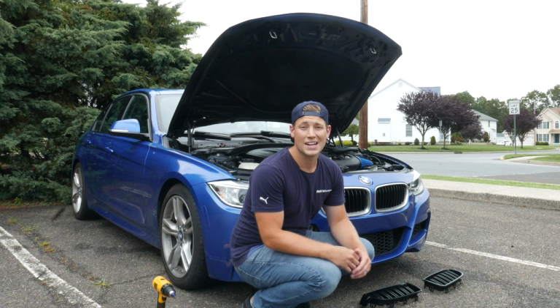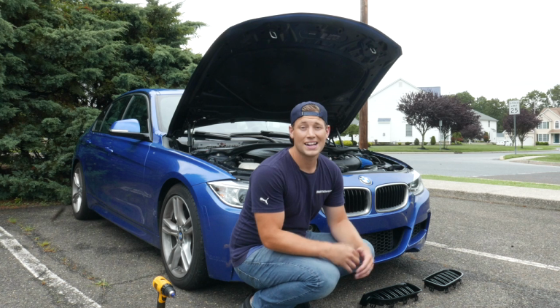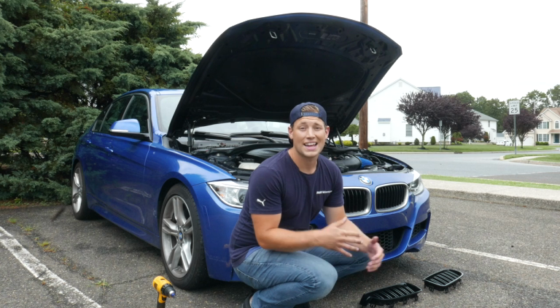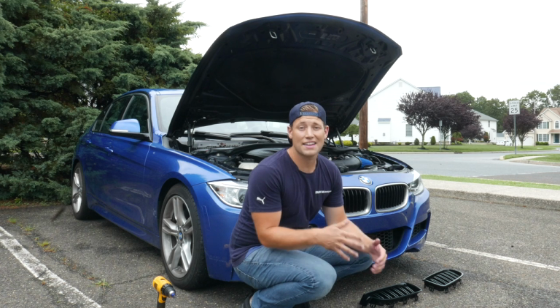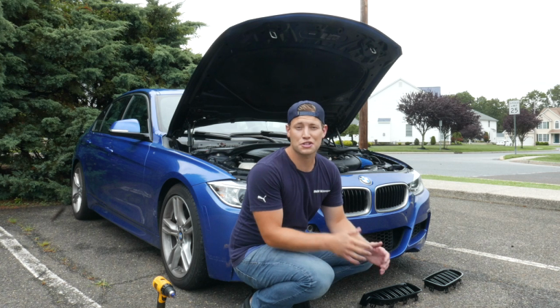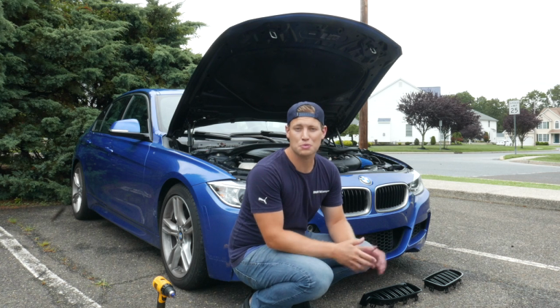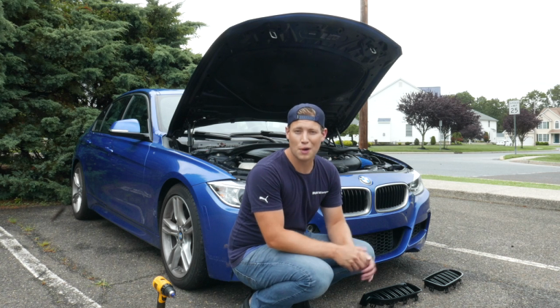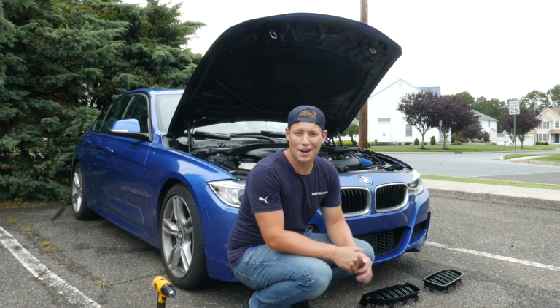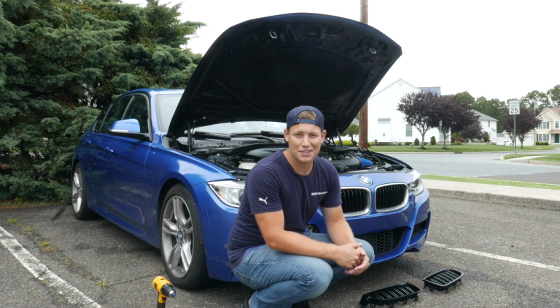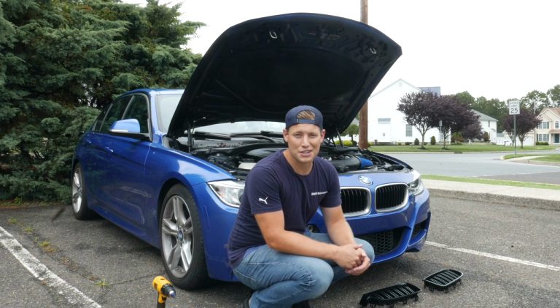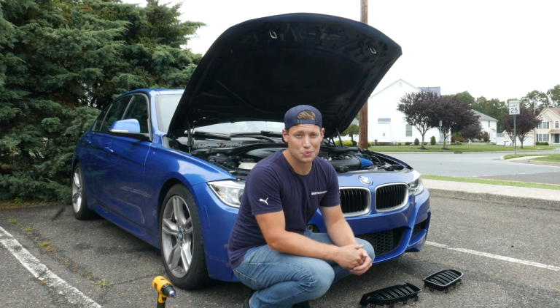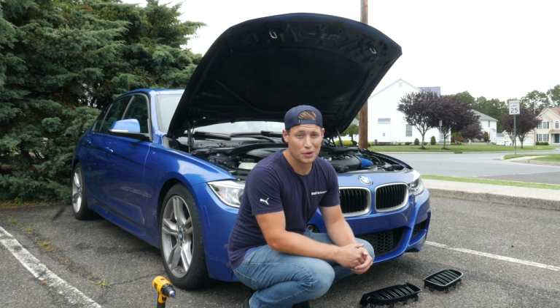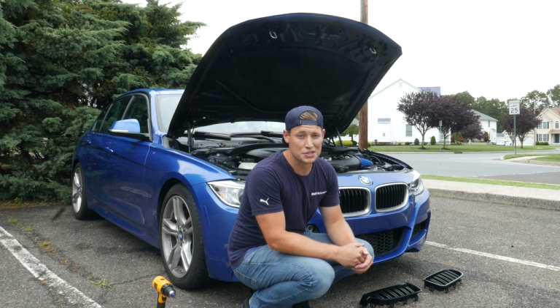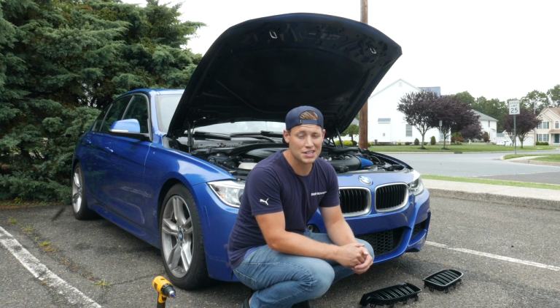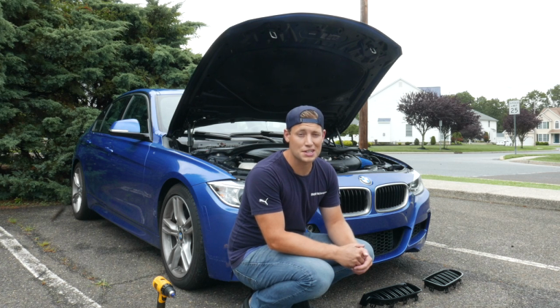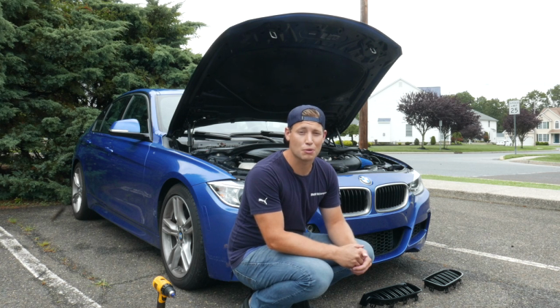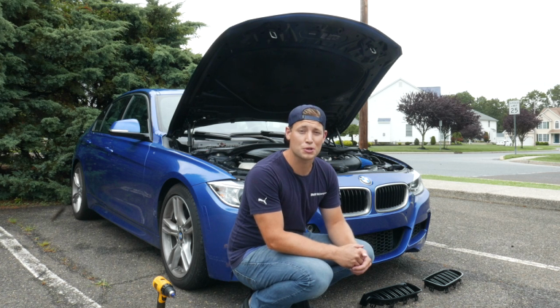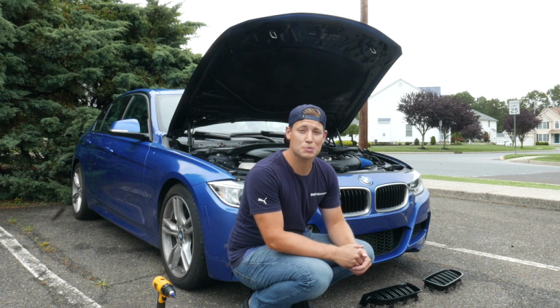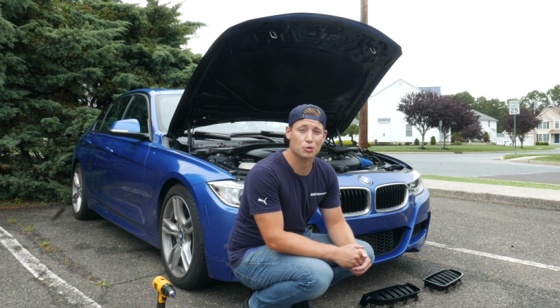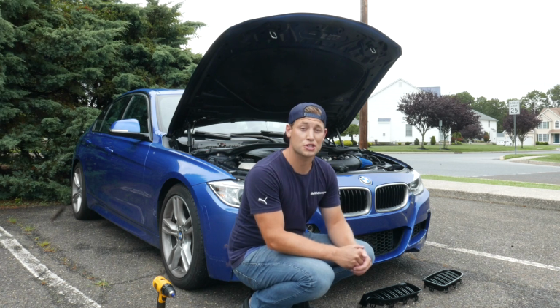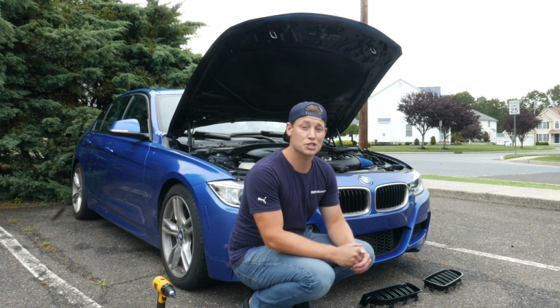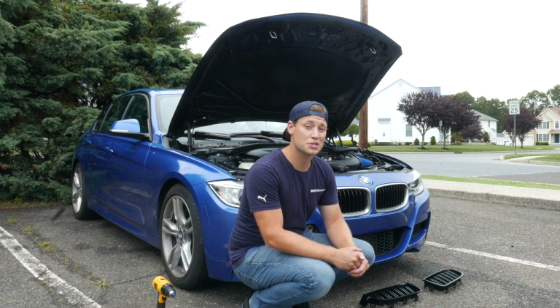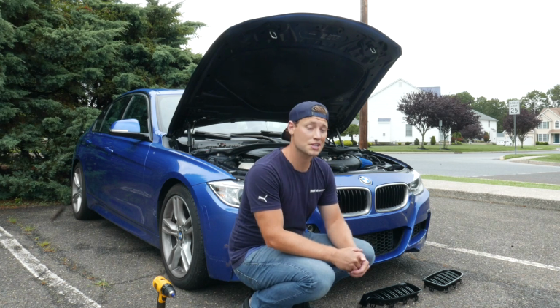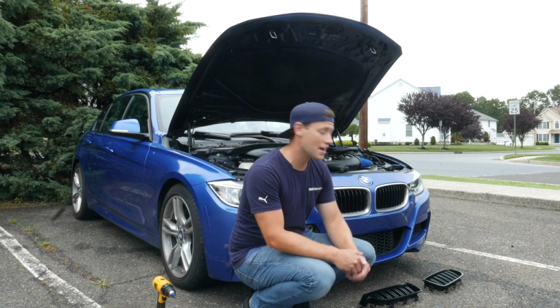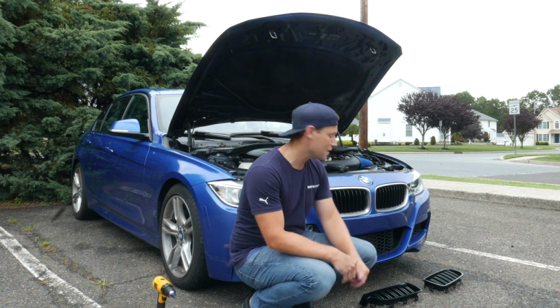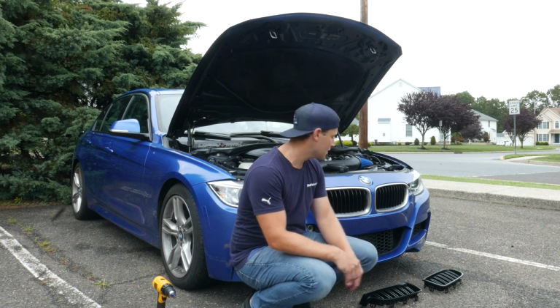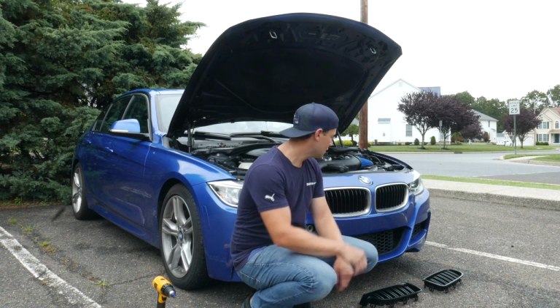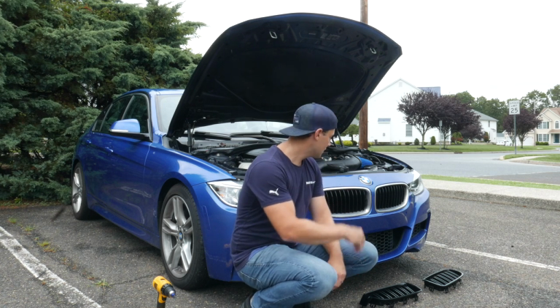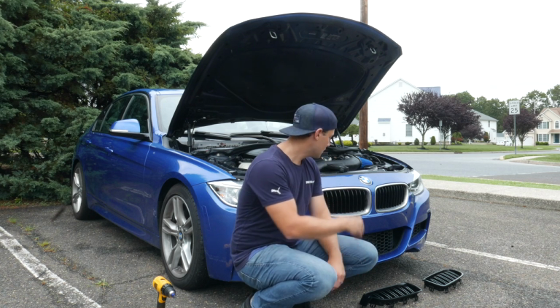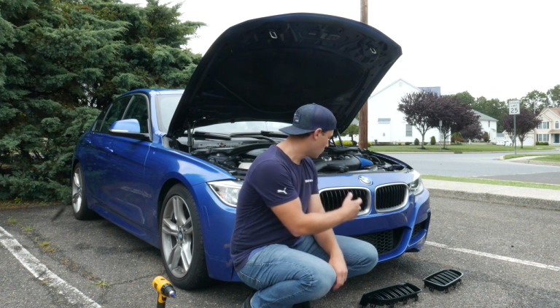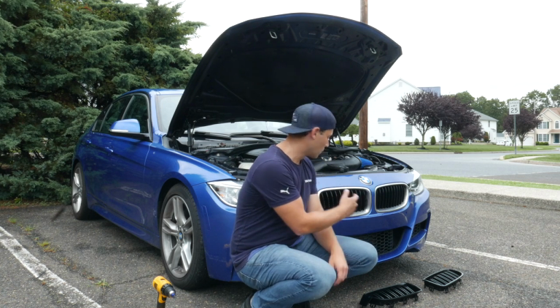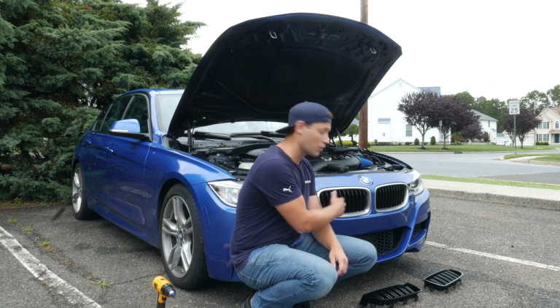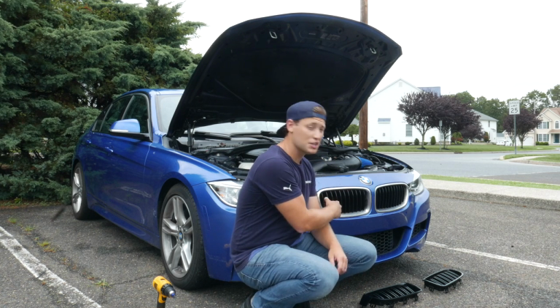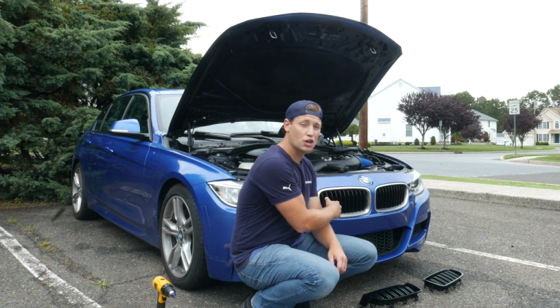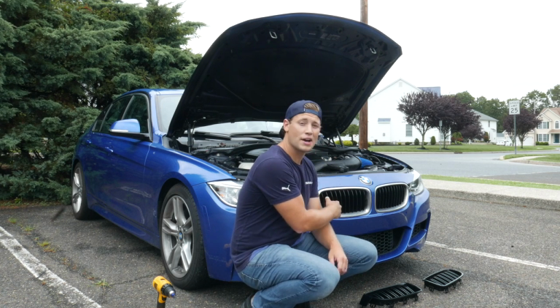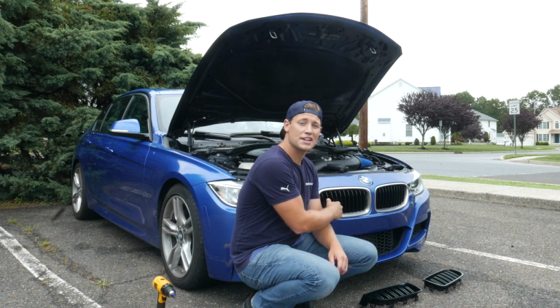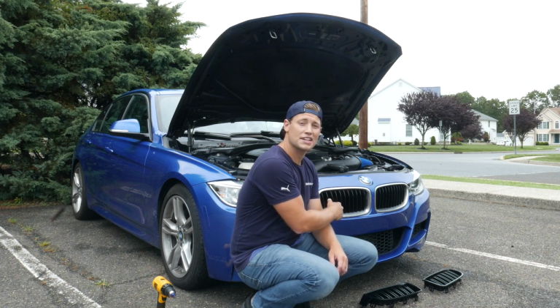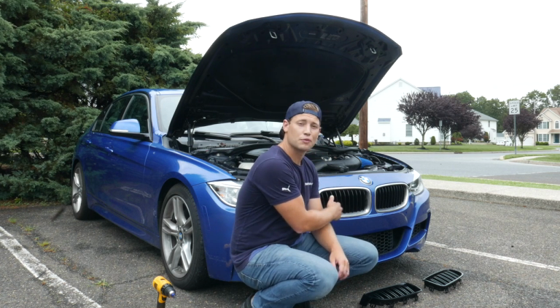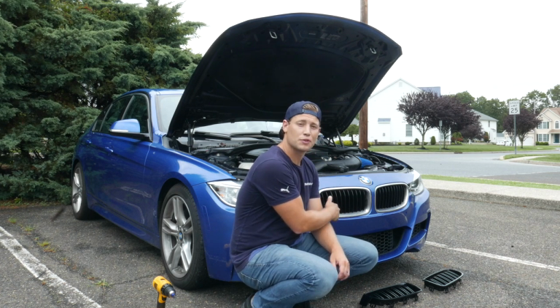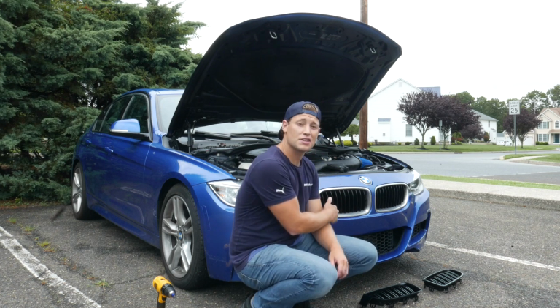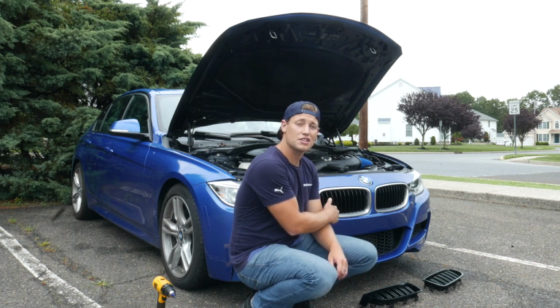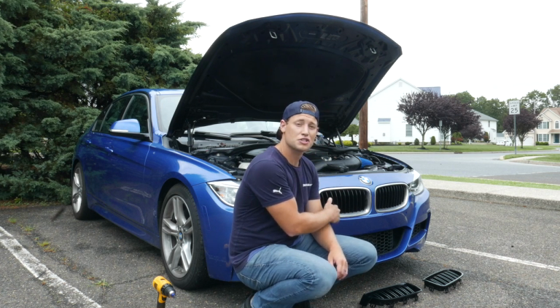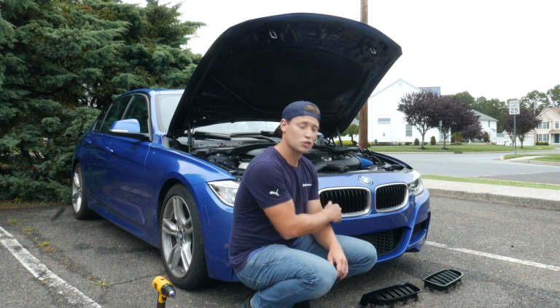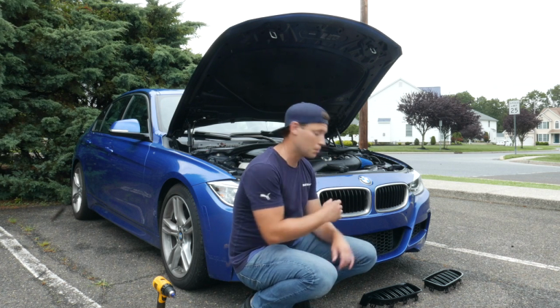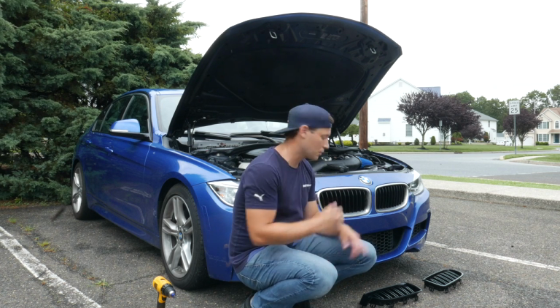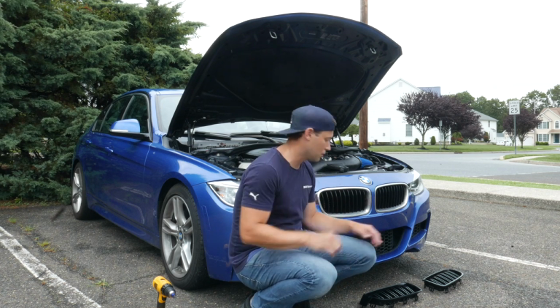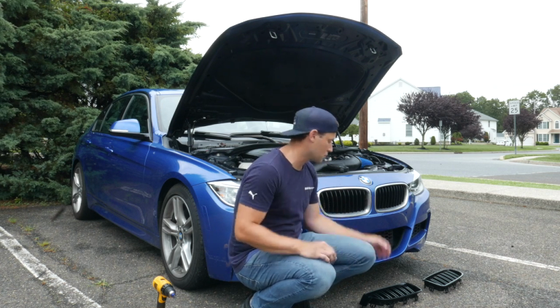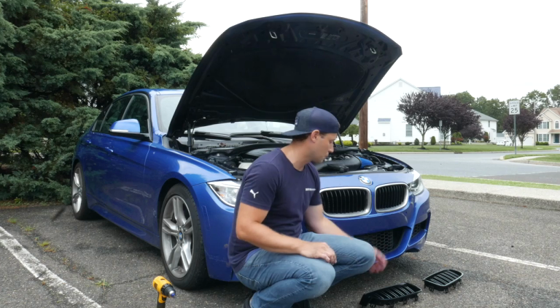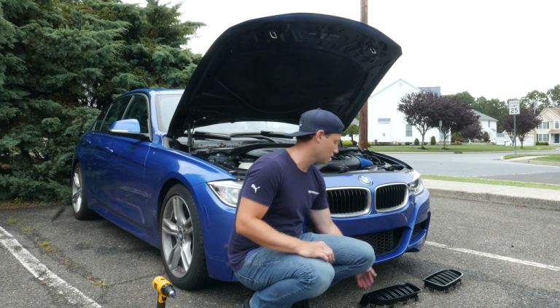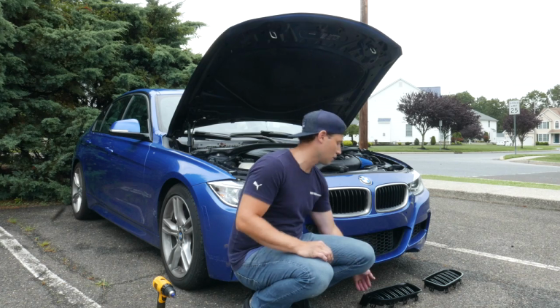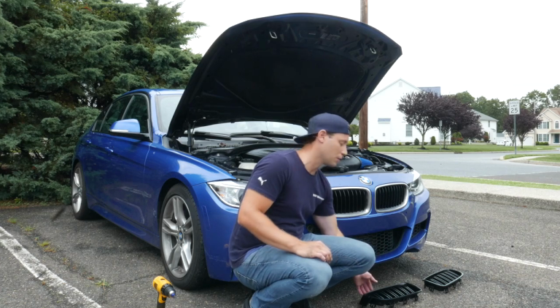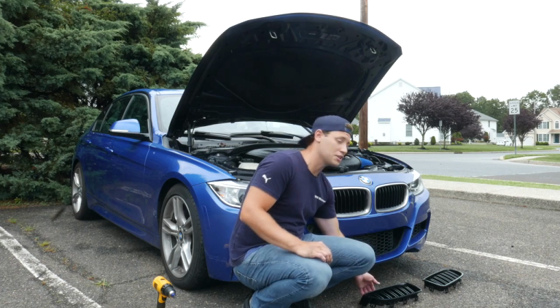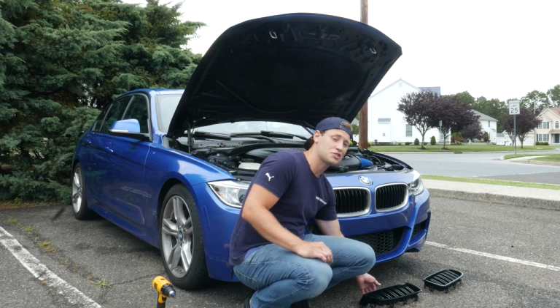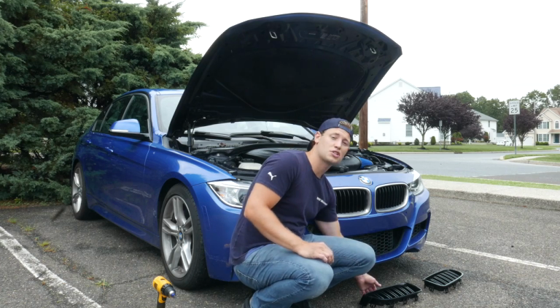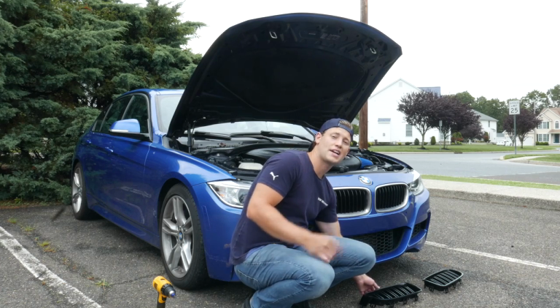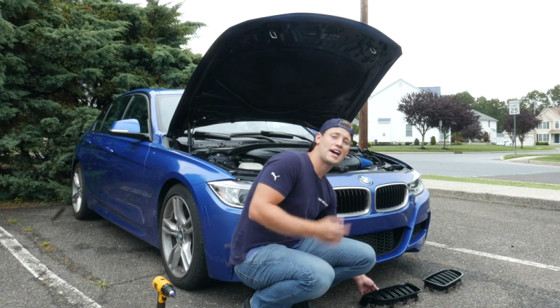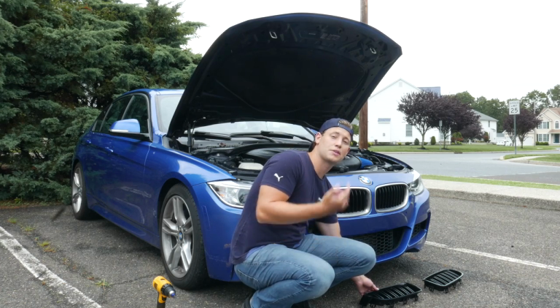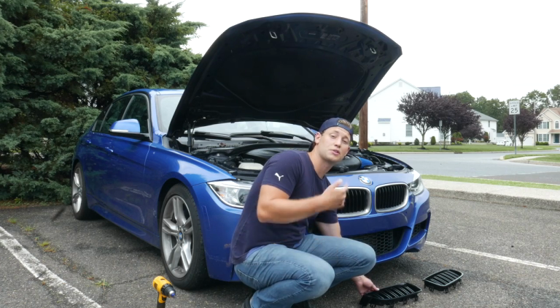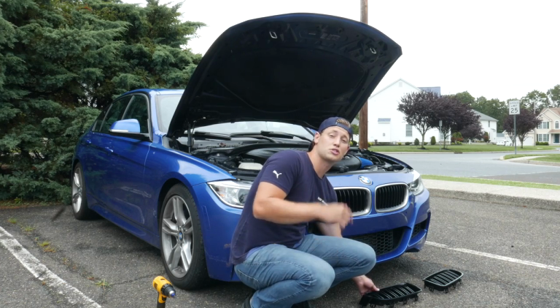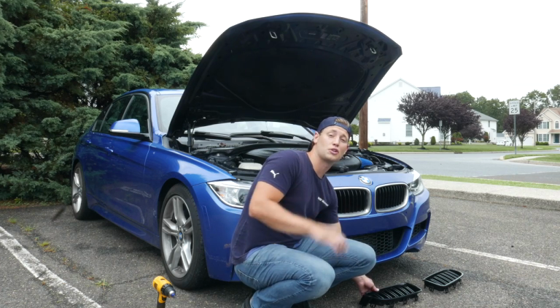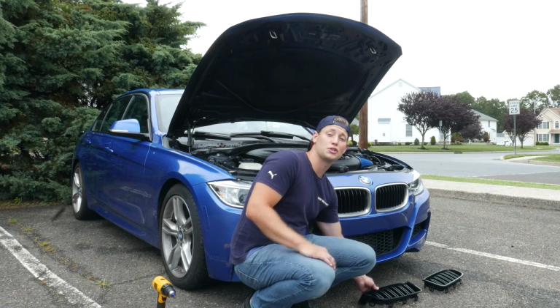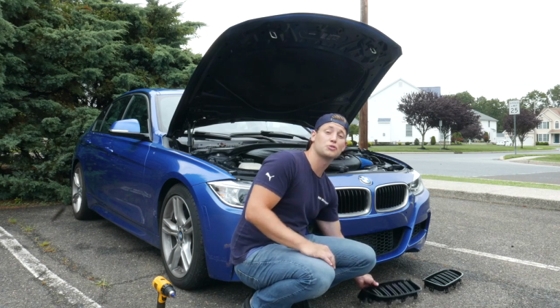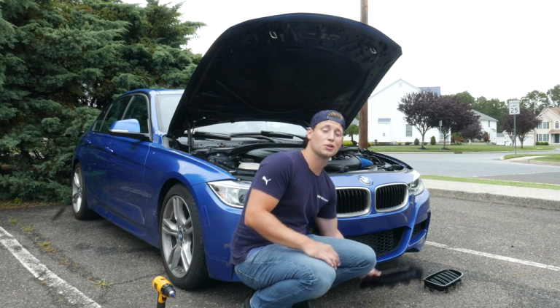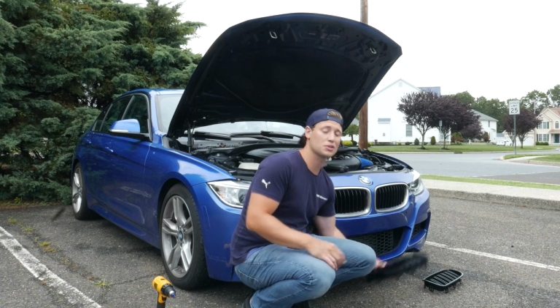Hey, this is Brian, thanks for watching Keys Motorsports. So today we're going to go ahead and get rid of these chrome grills, and we are going to show you how to install new grills.